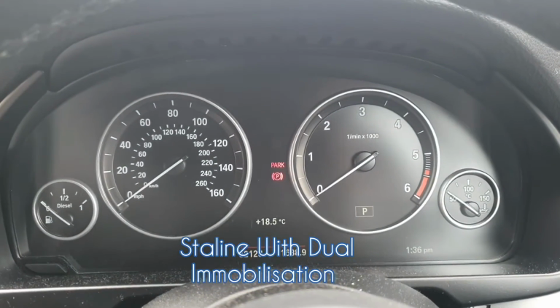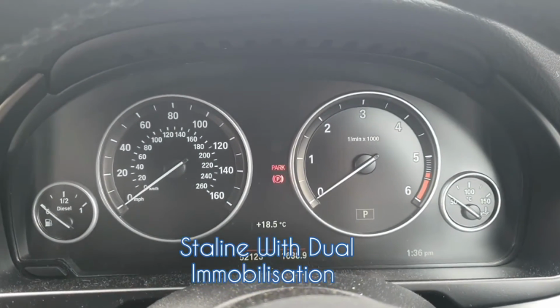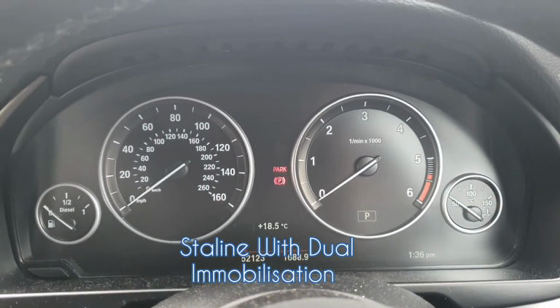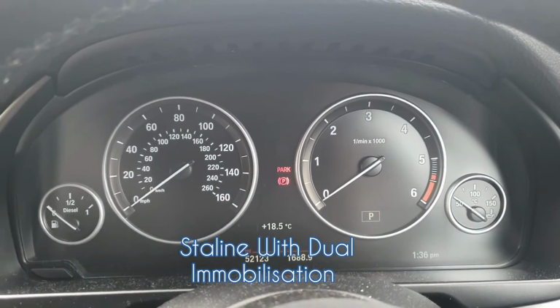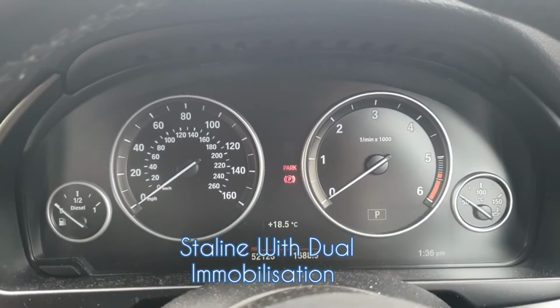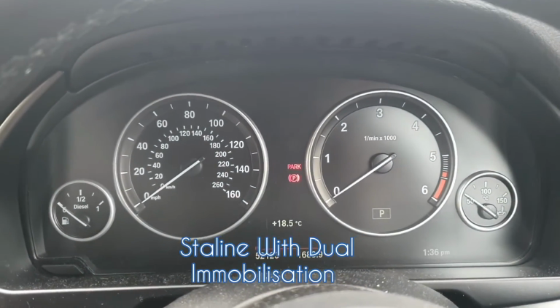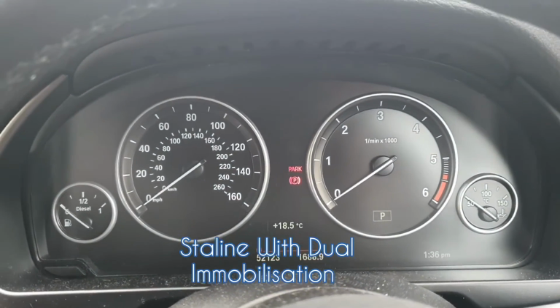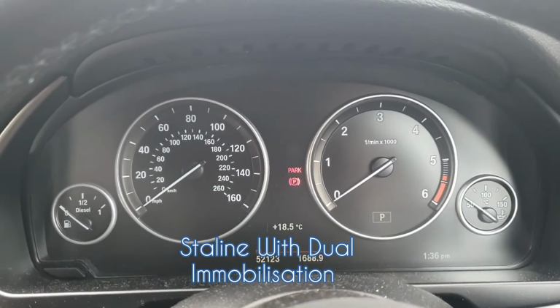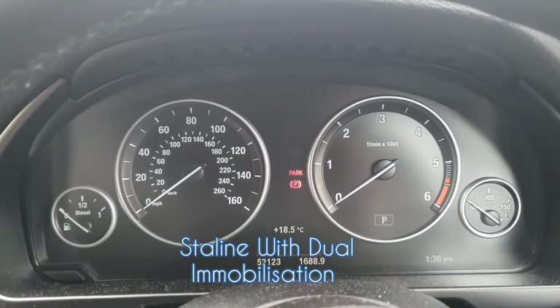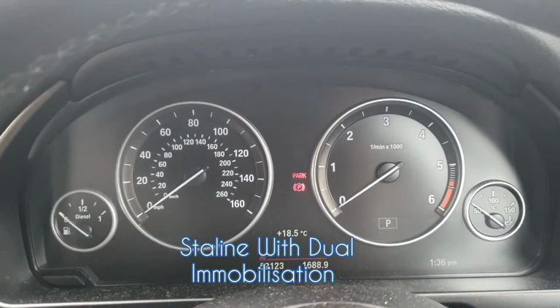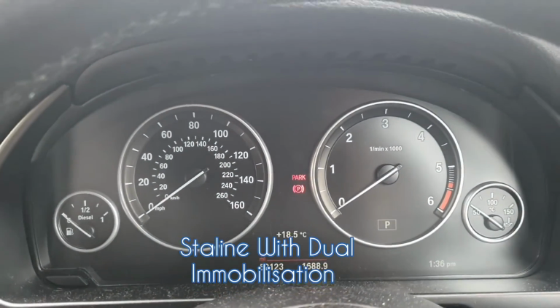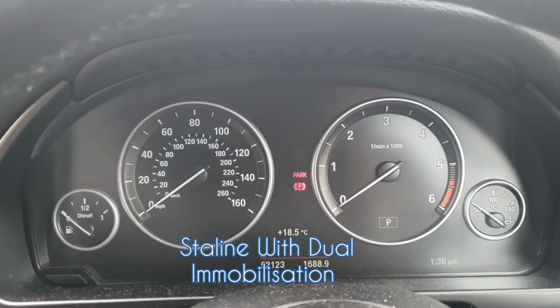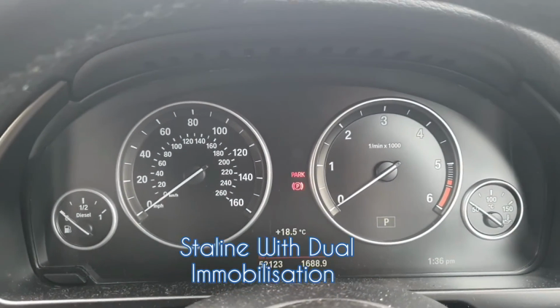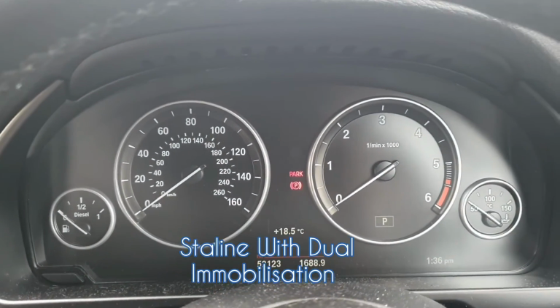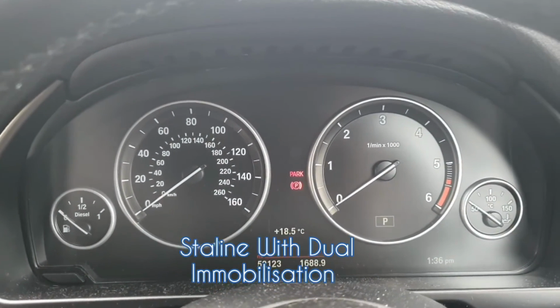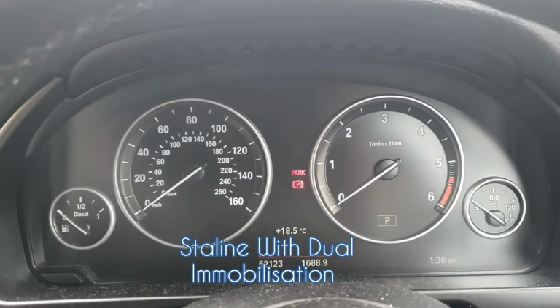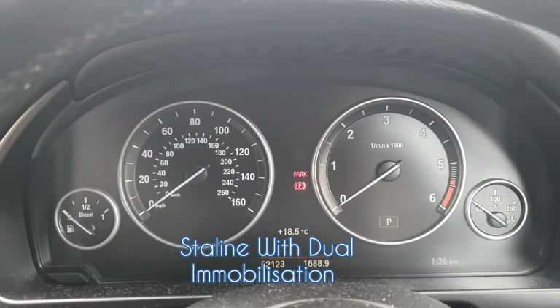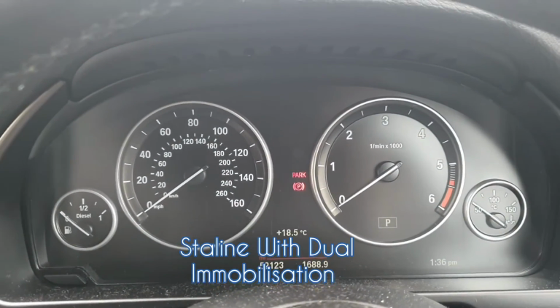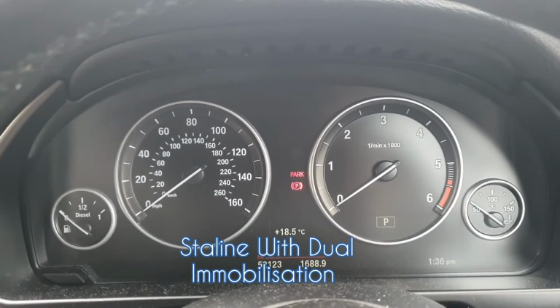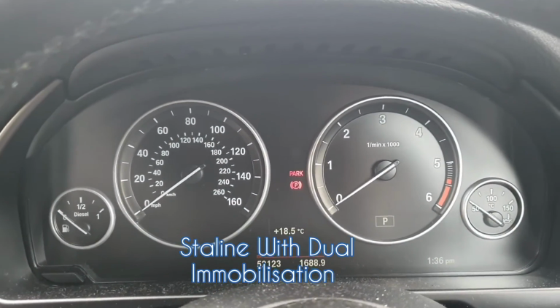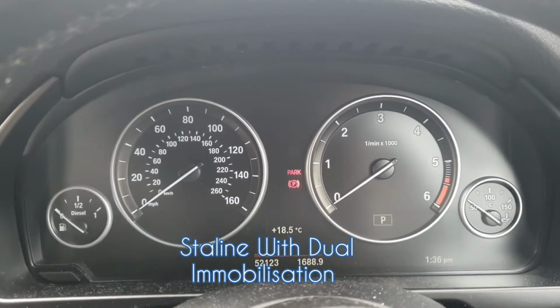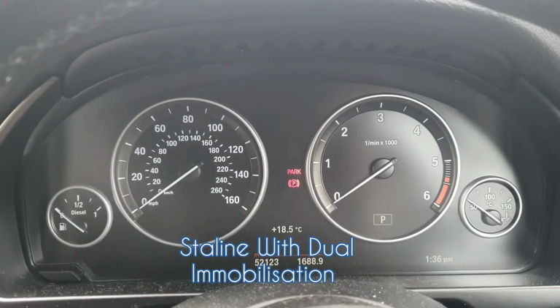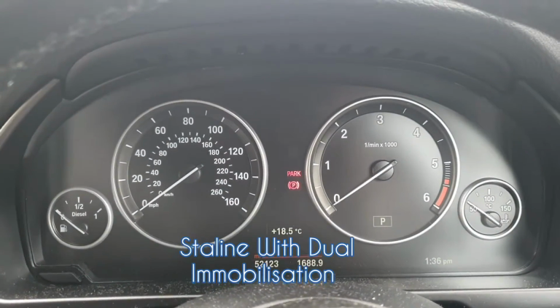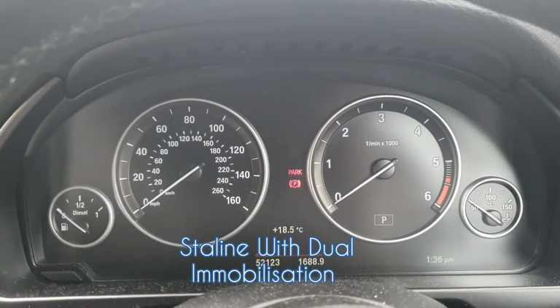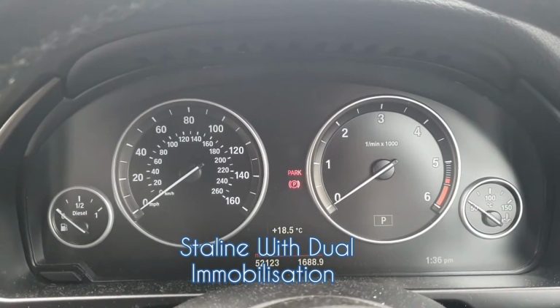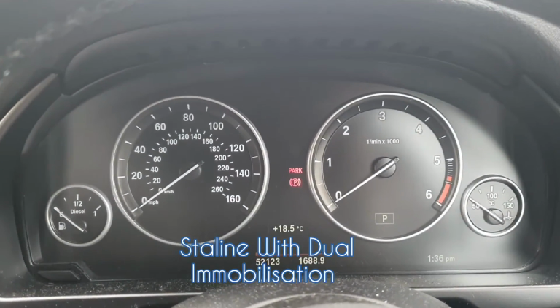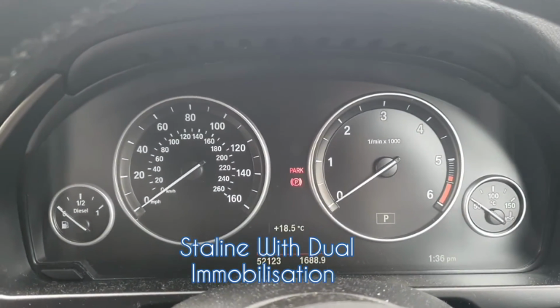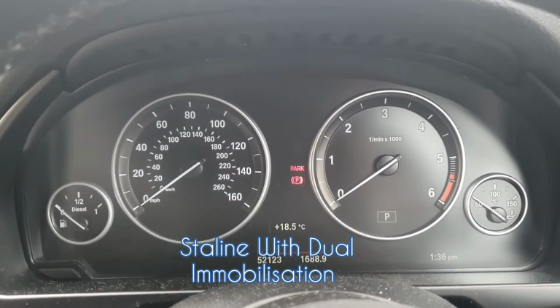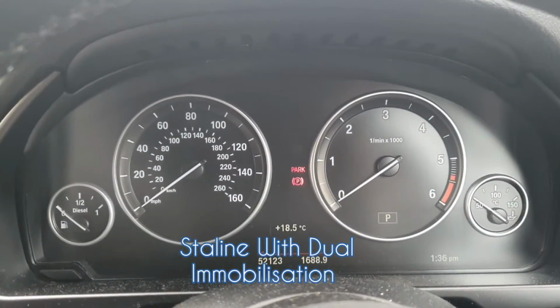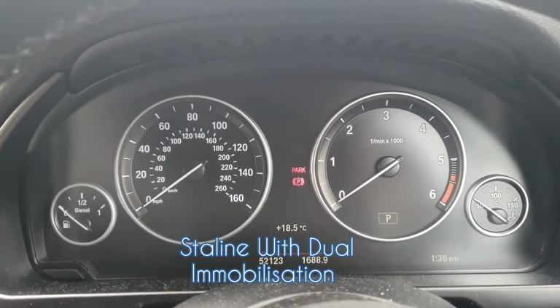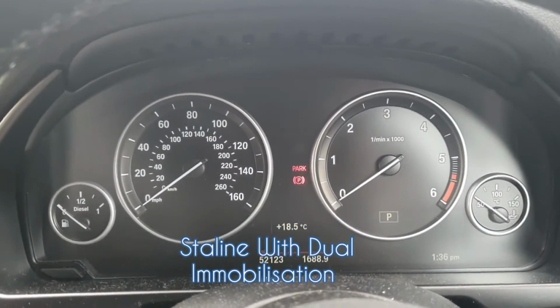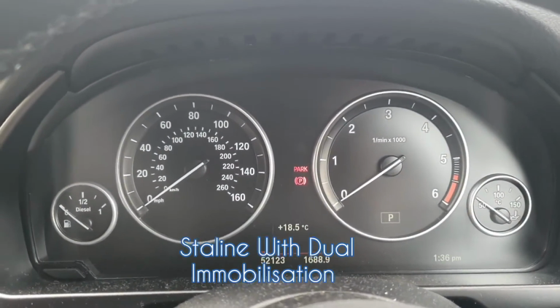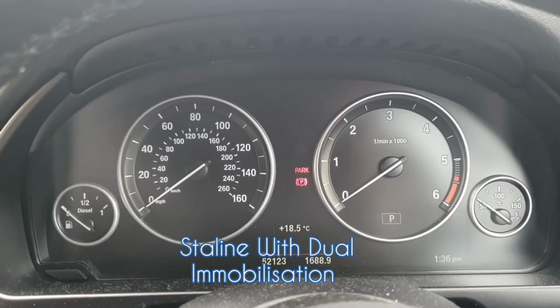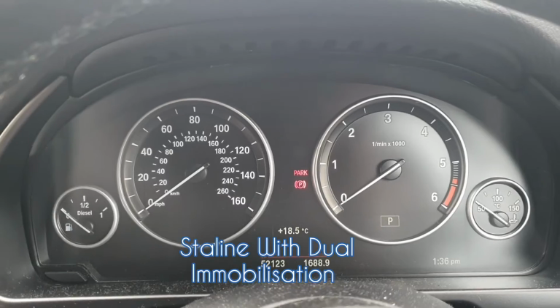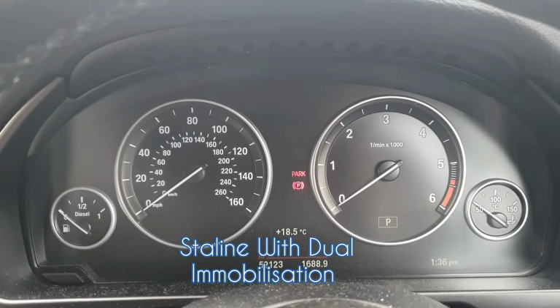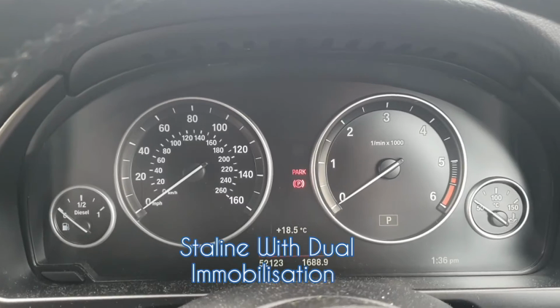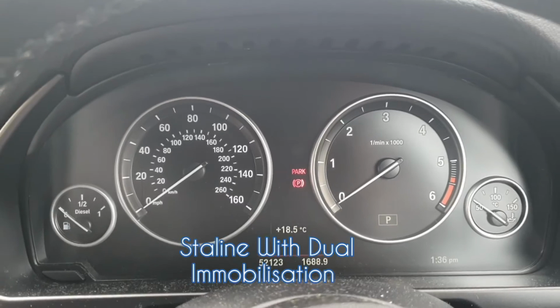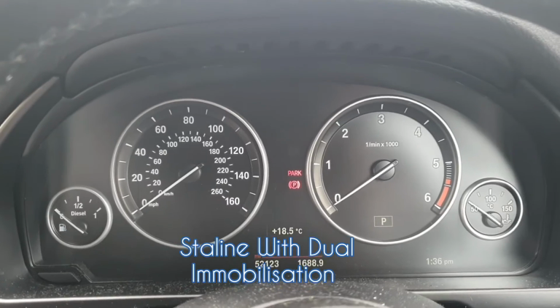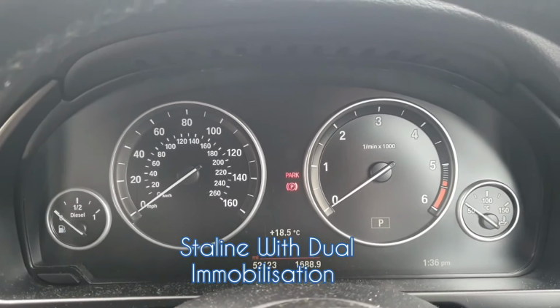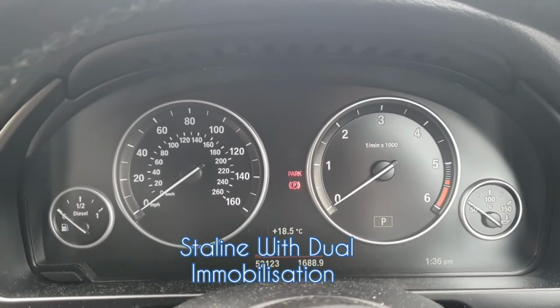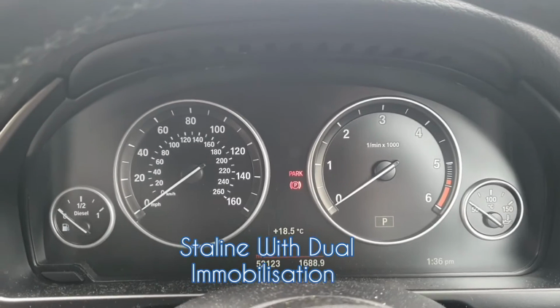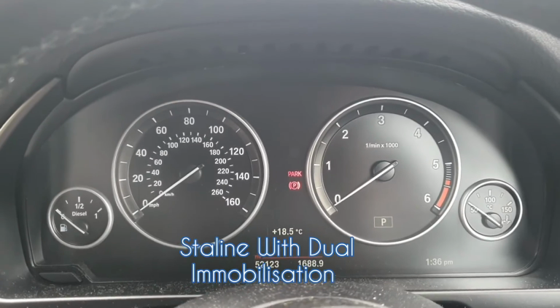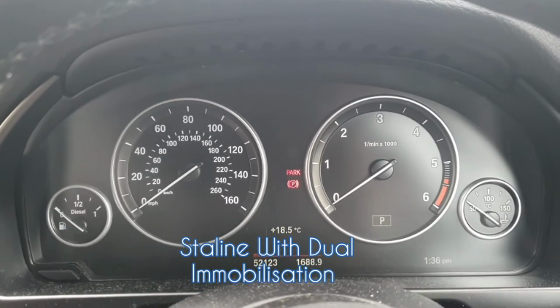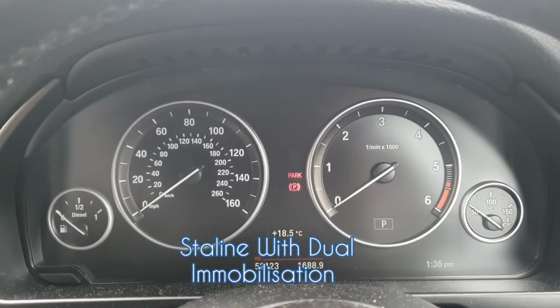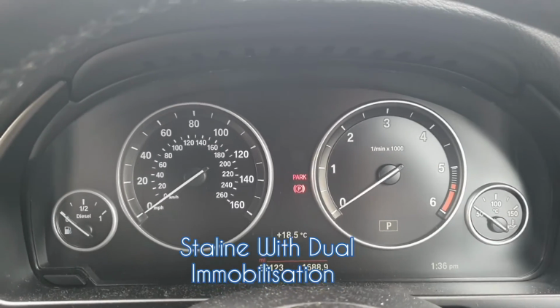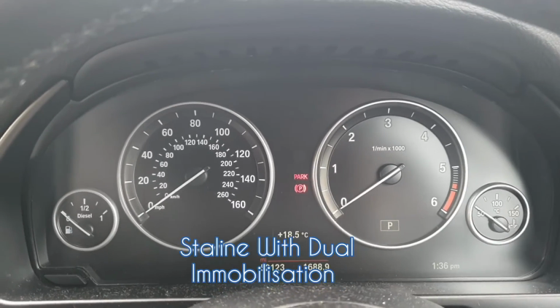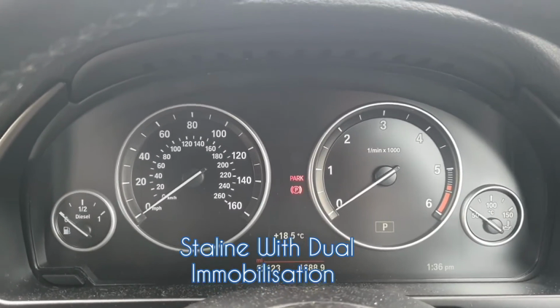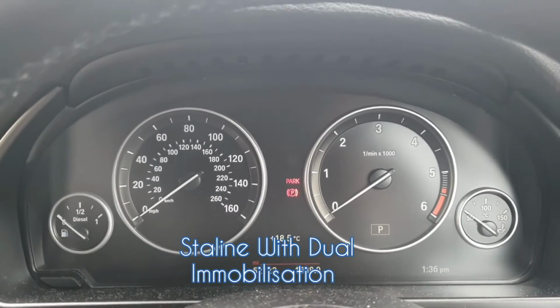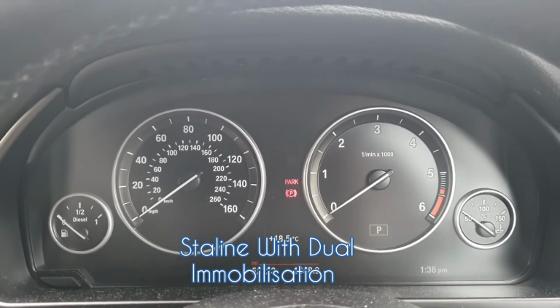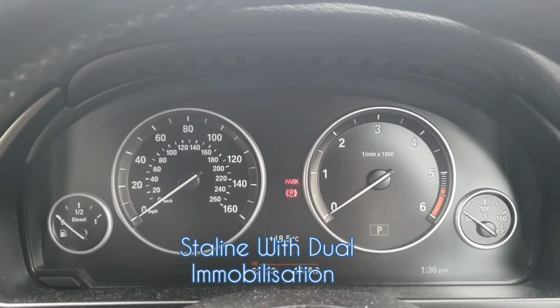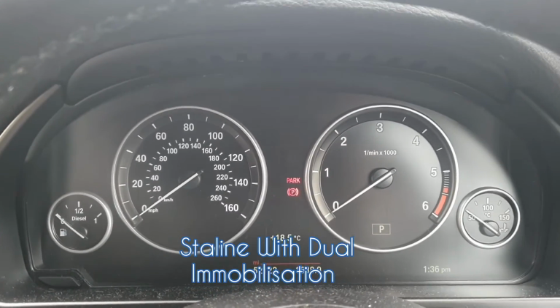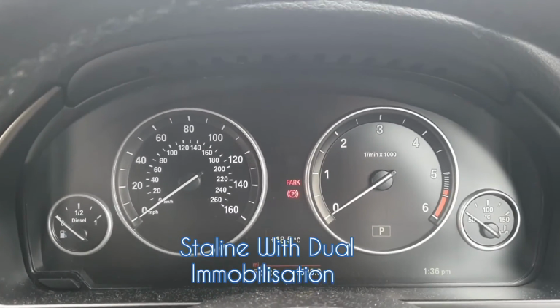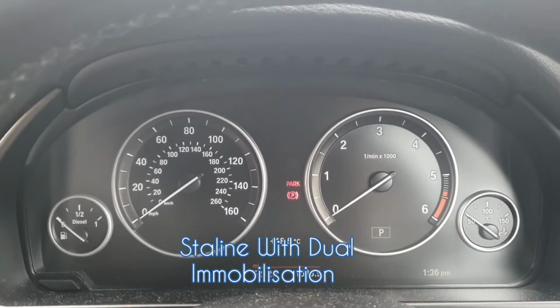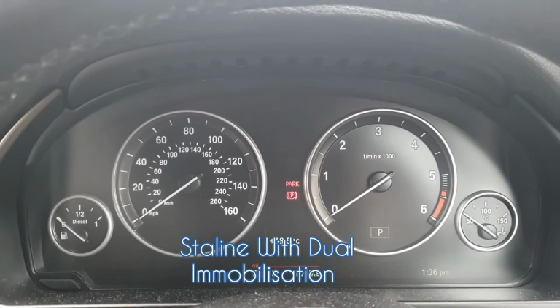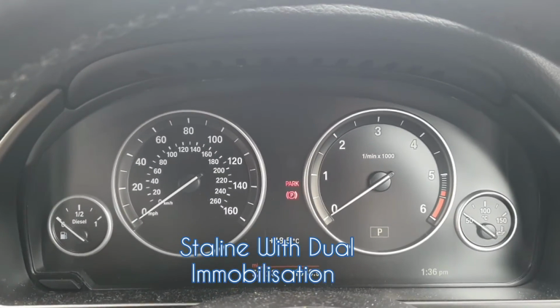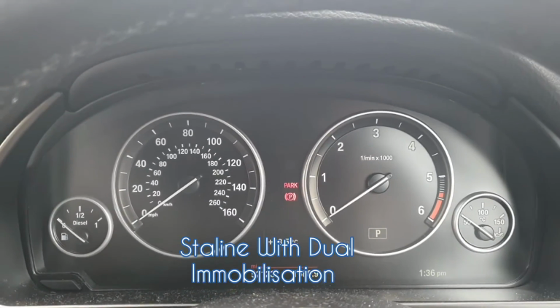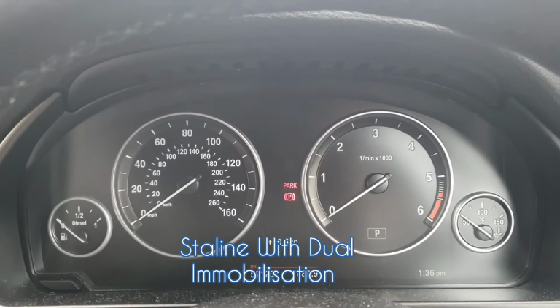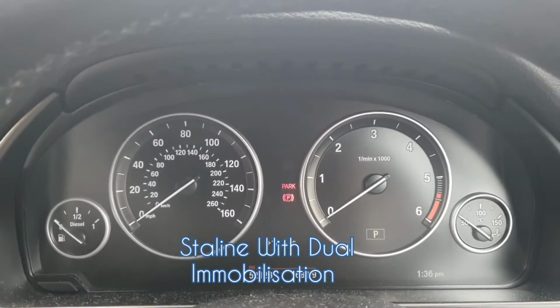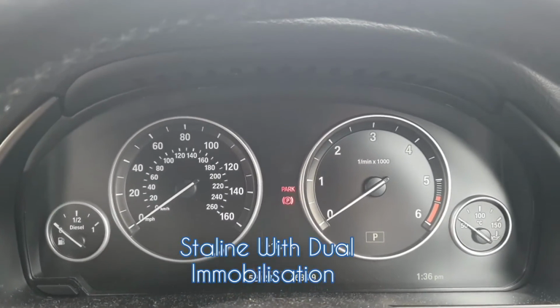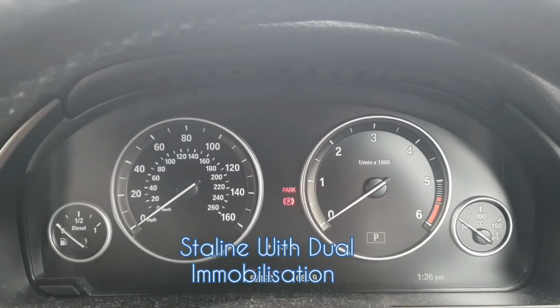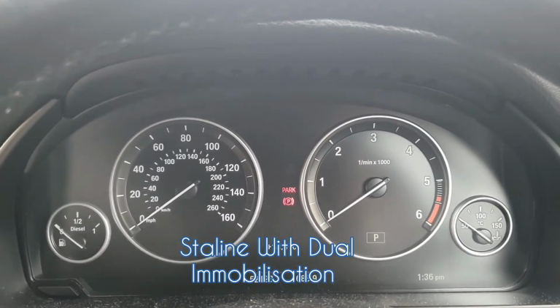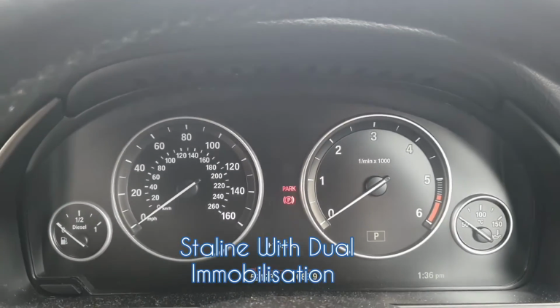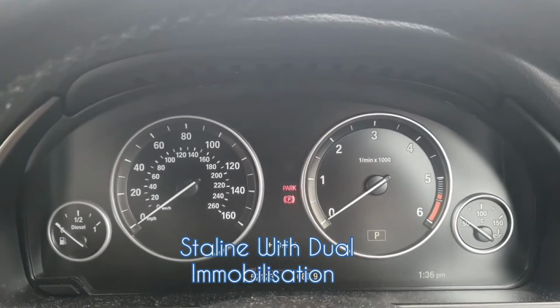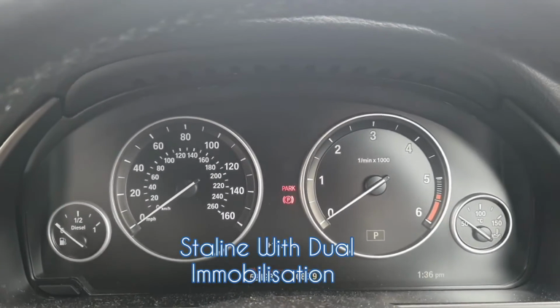Hello and welcome to the London Car Alarm Company. Today we're doing a quick video to show you a slight difference between a digital block-in and an analogue block-in immobiliser. I'm going to show how it works.